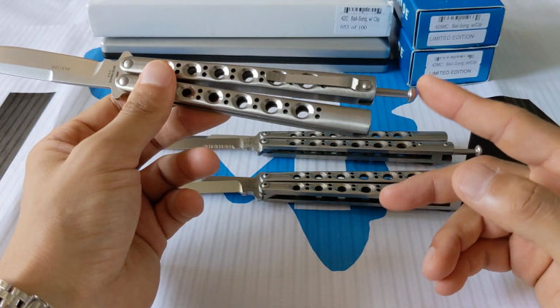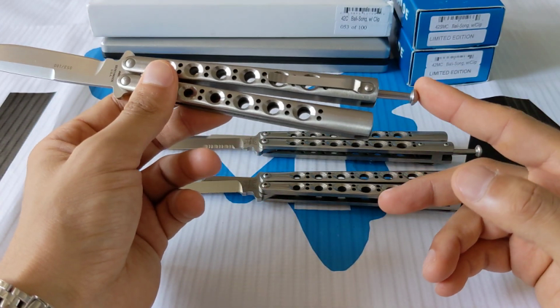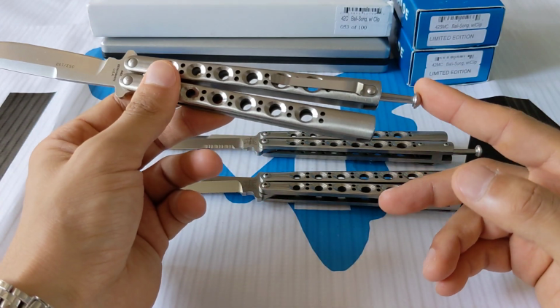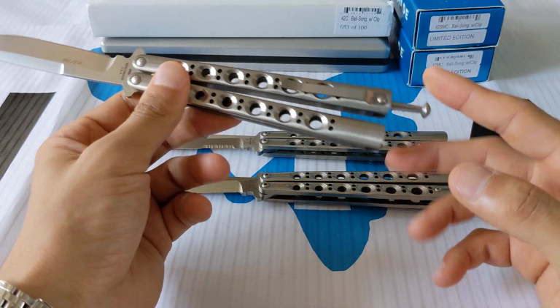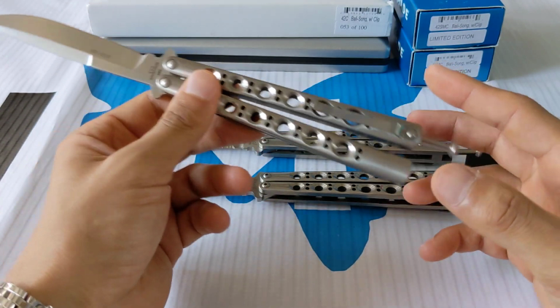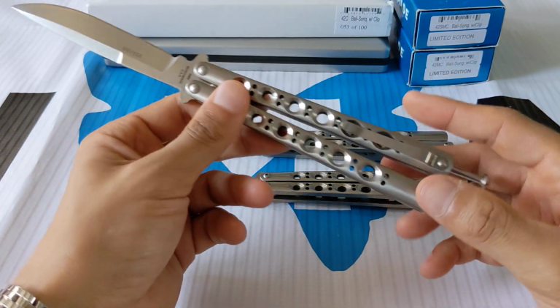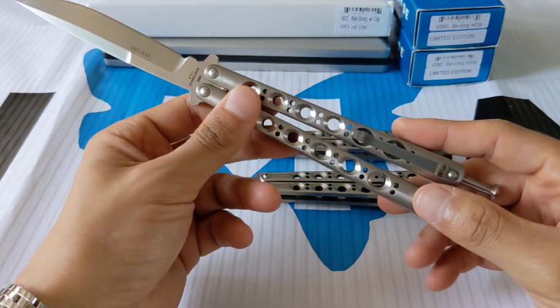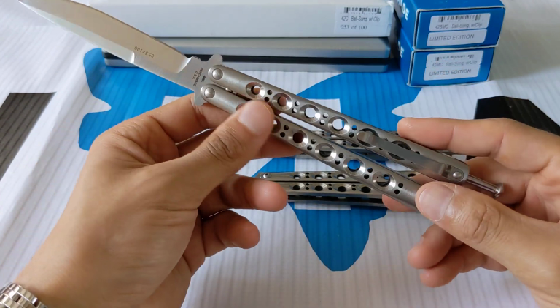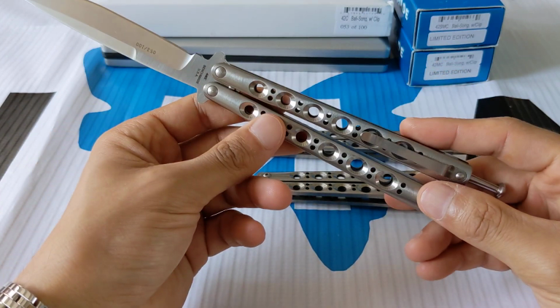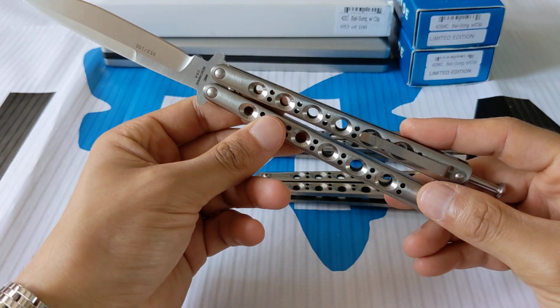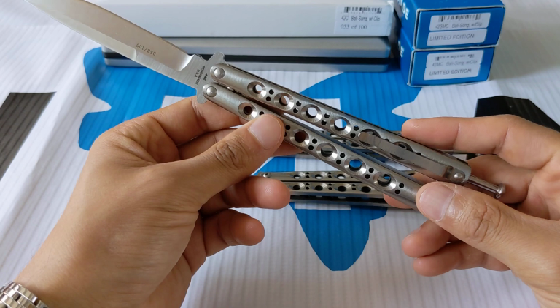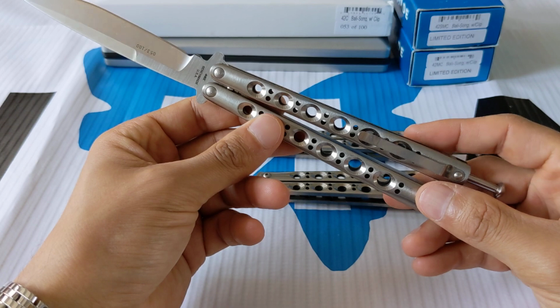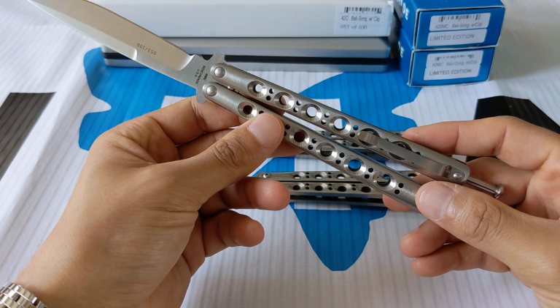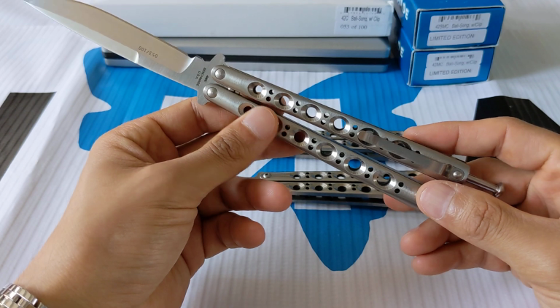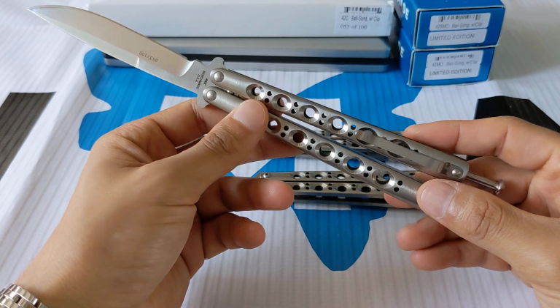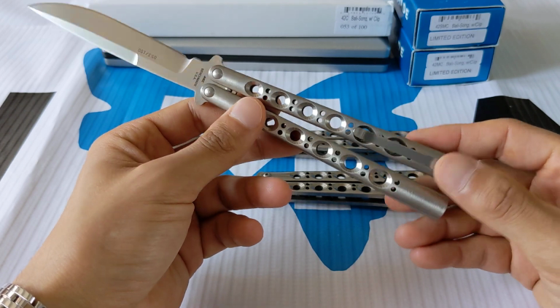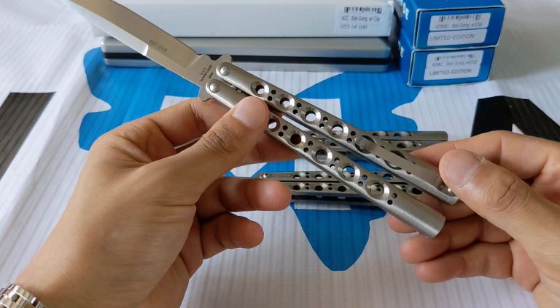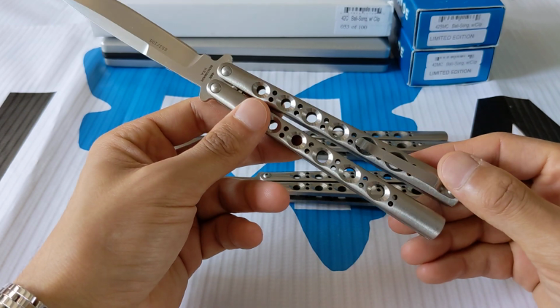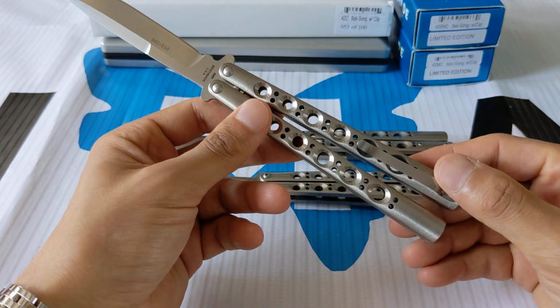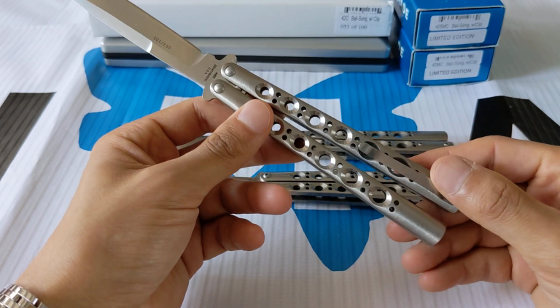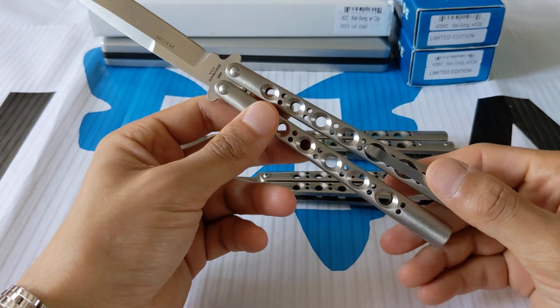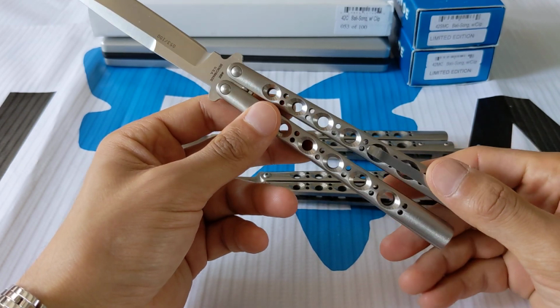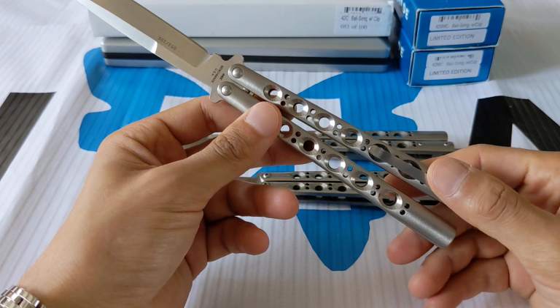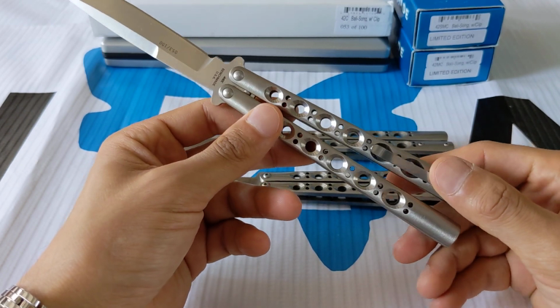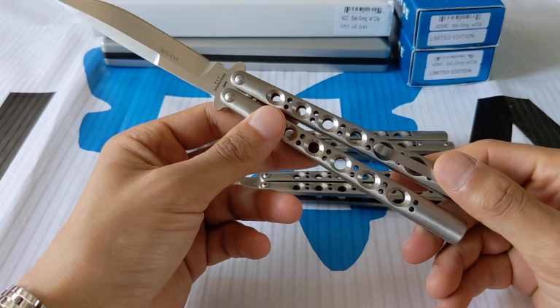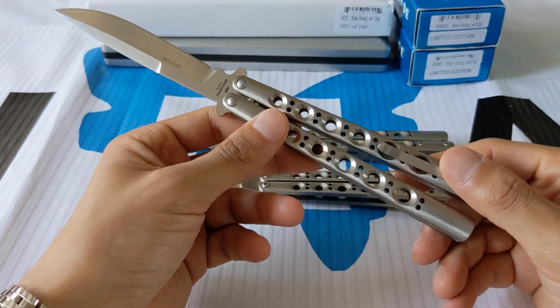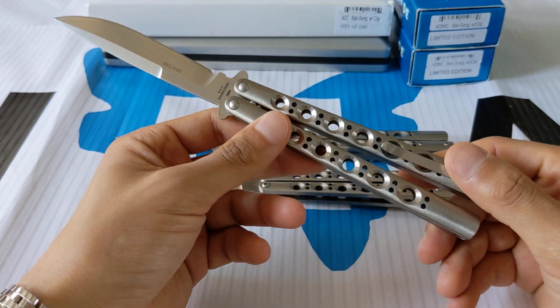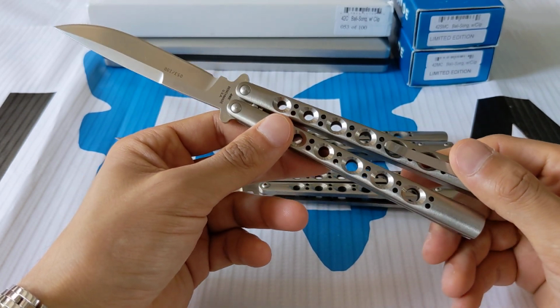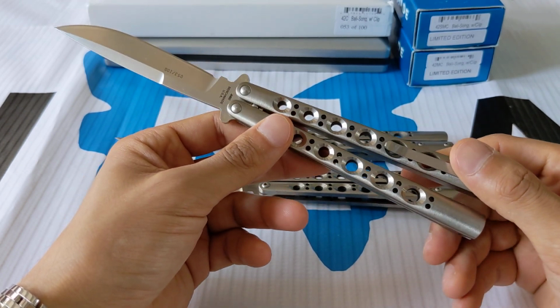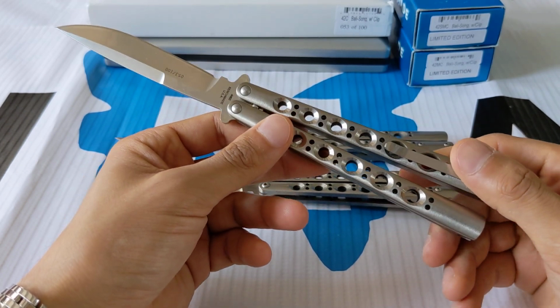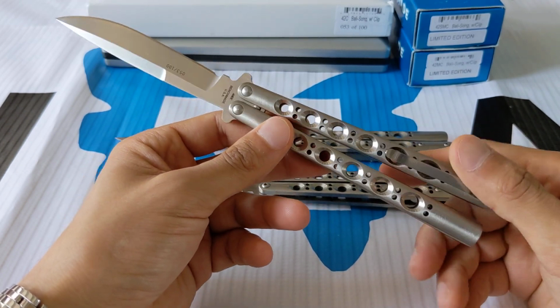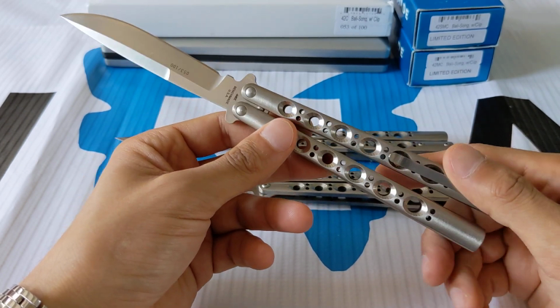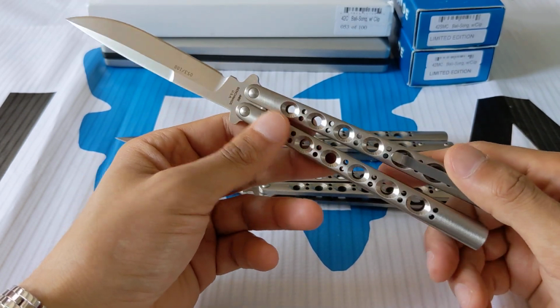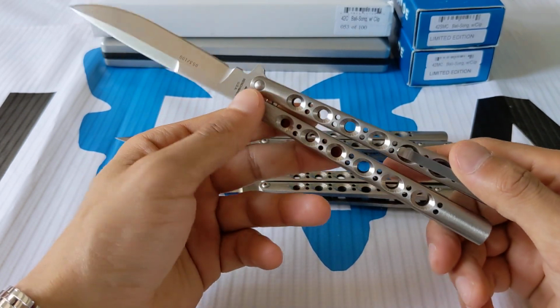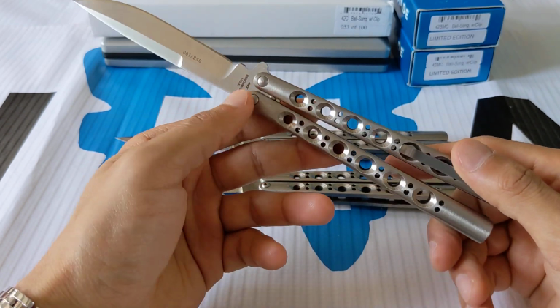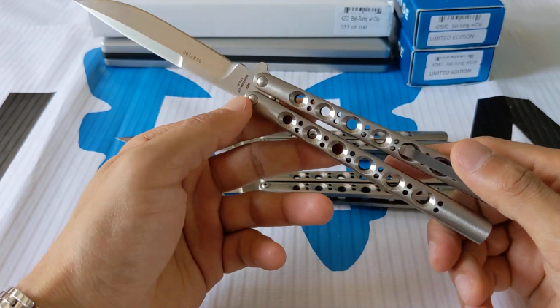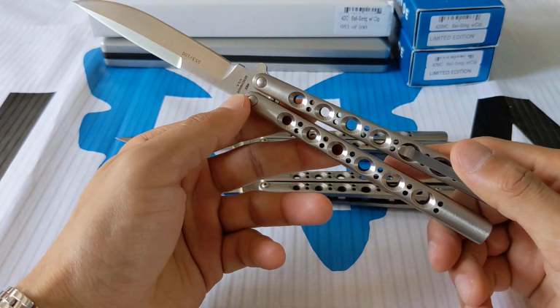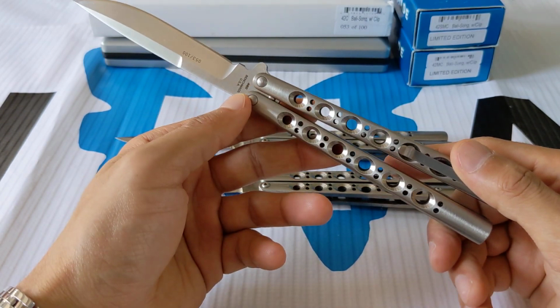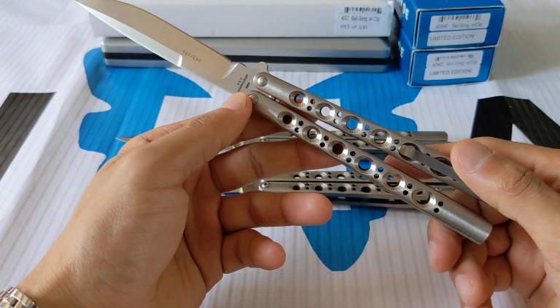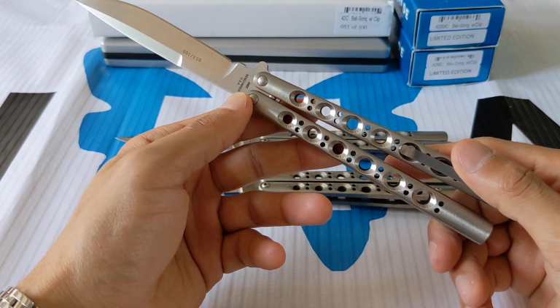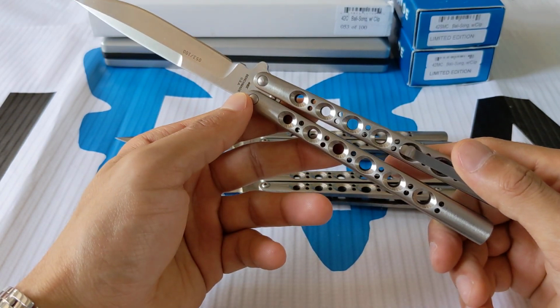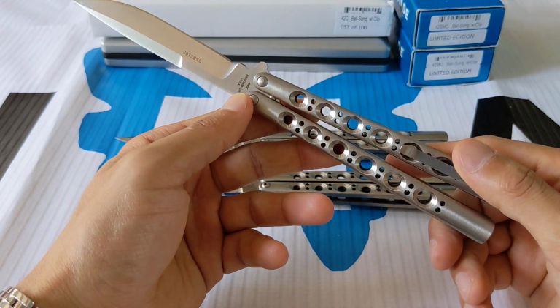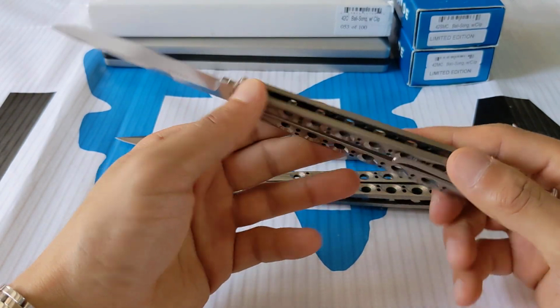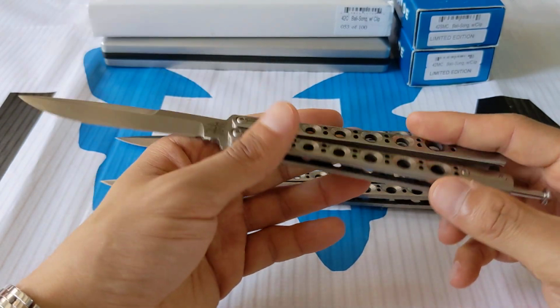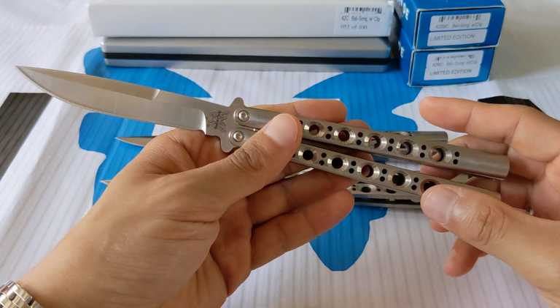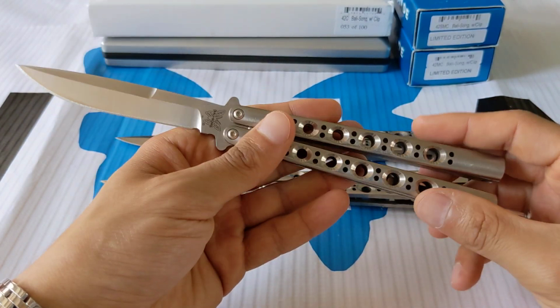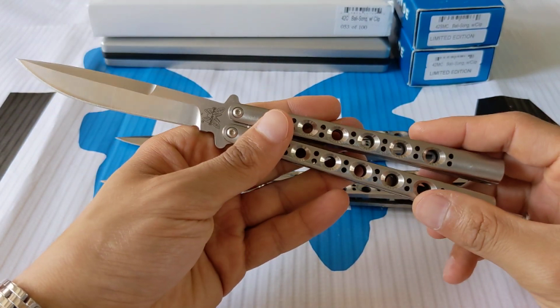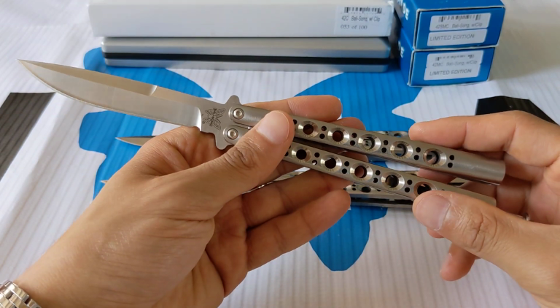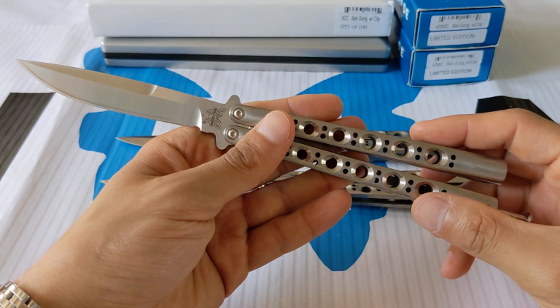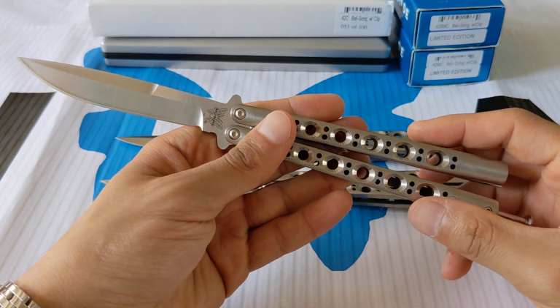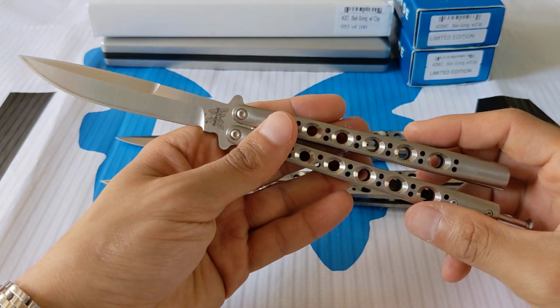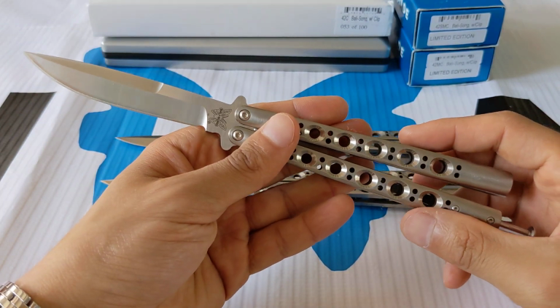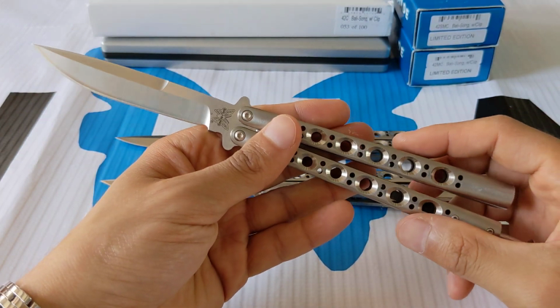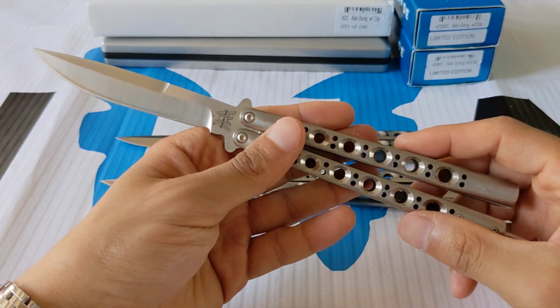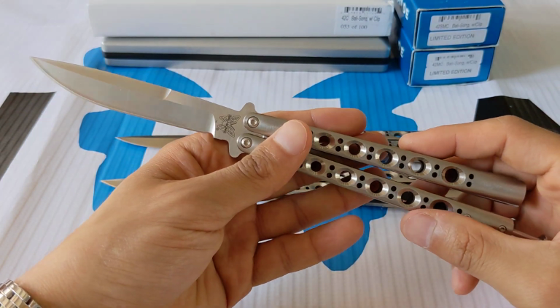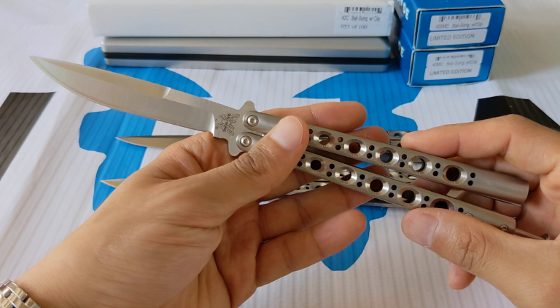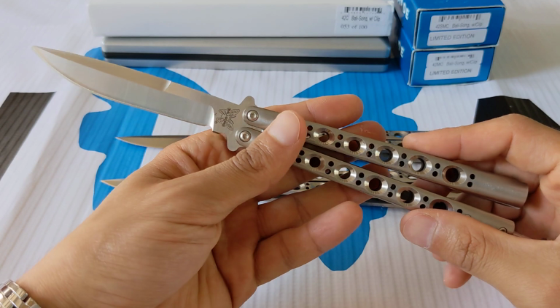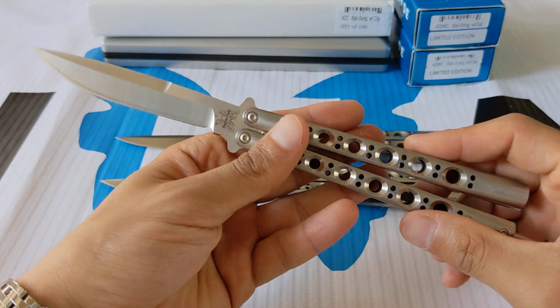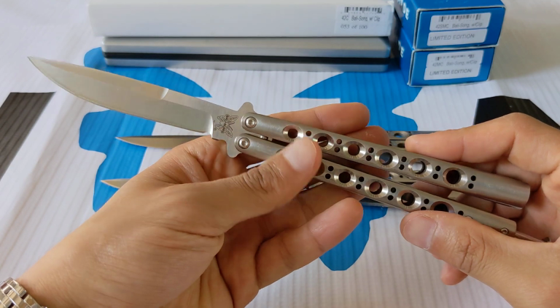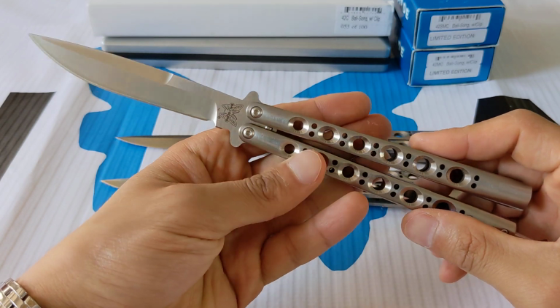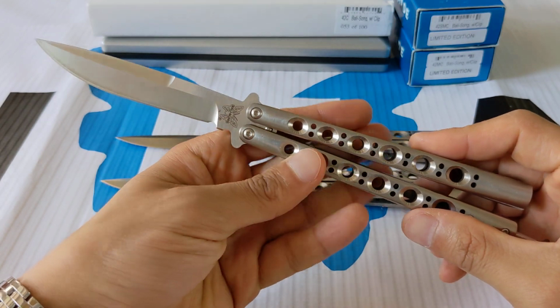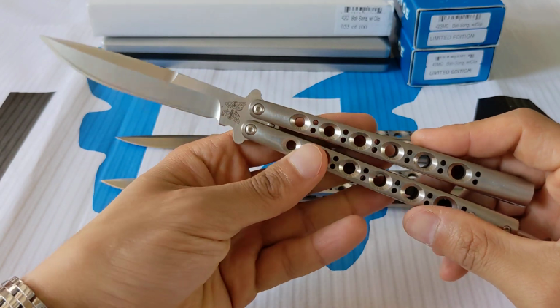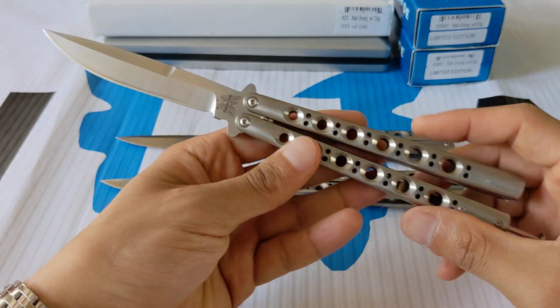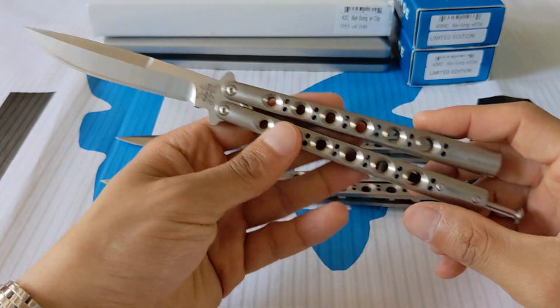It has a spring latch, pocket clip as mentioned, and 440C steel. This one is numbered 053 of 100.